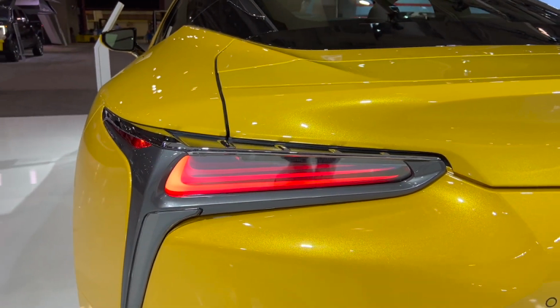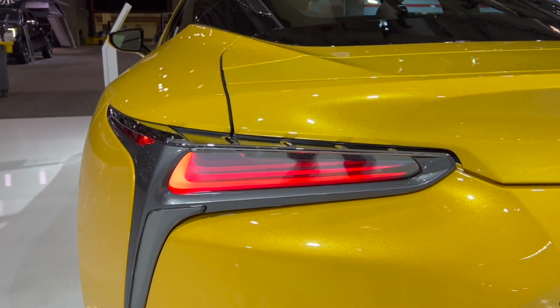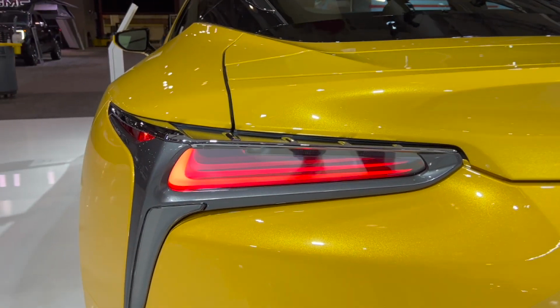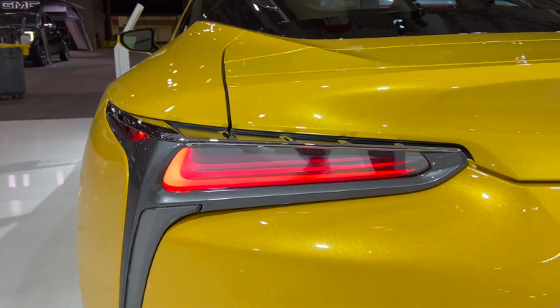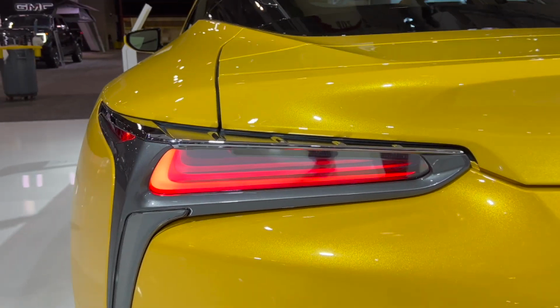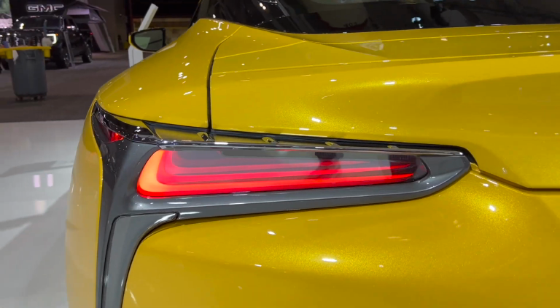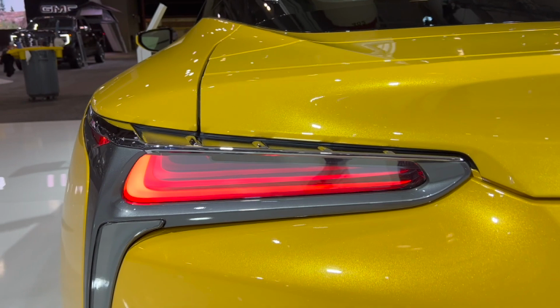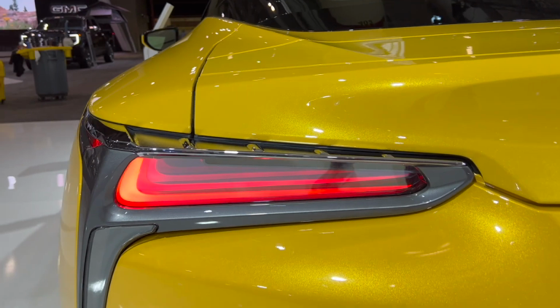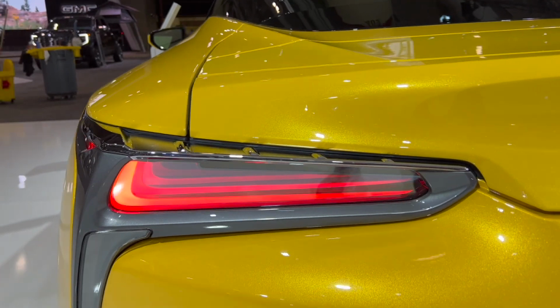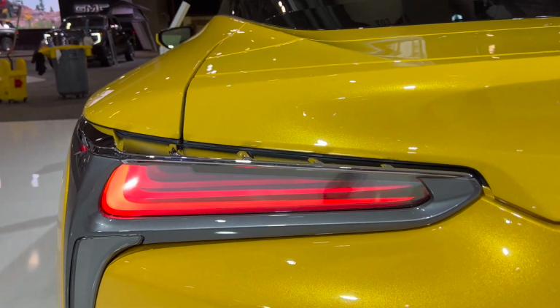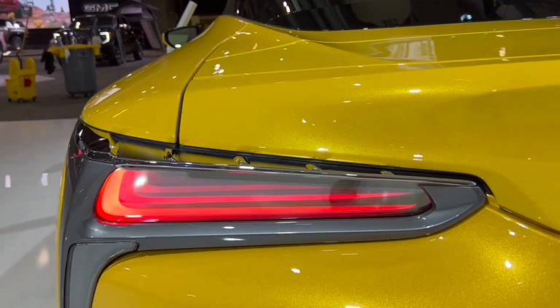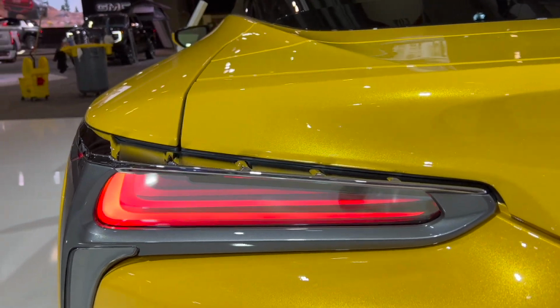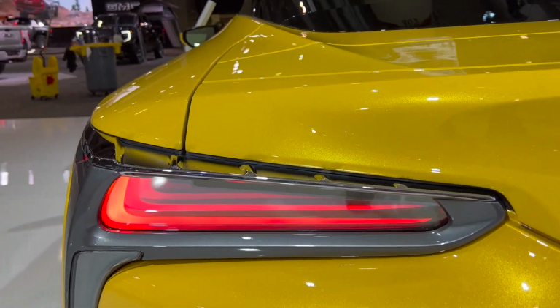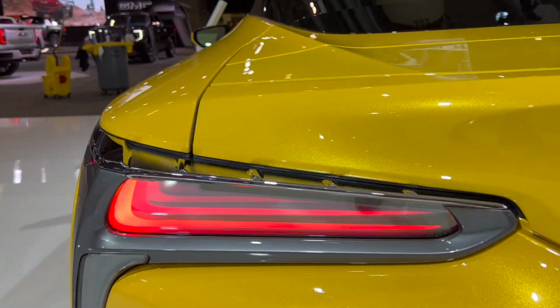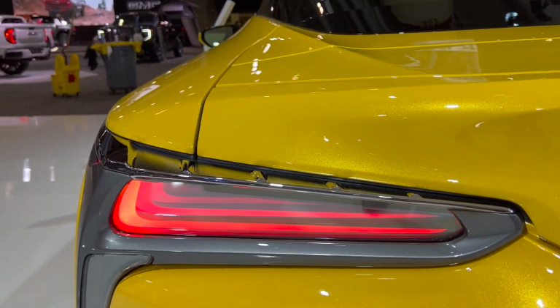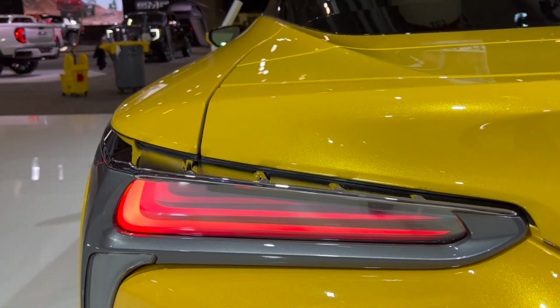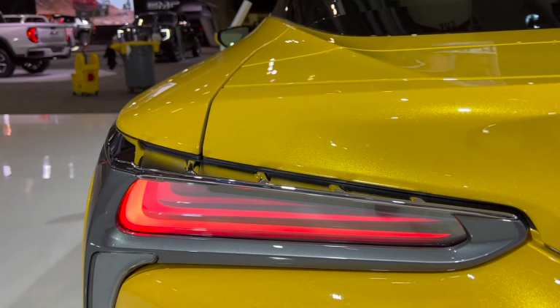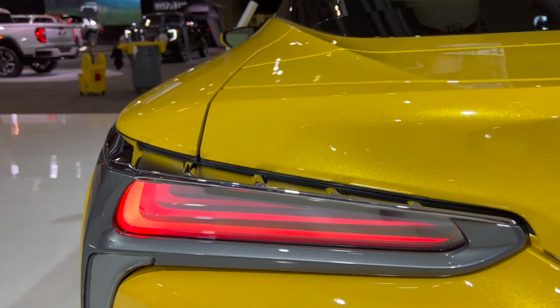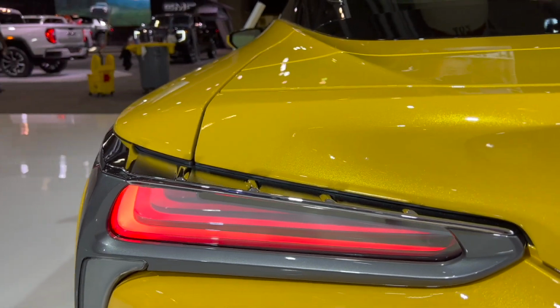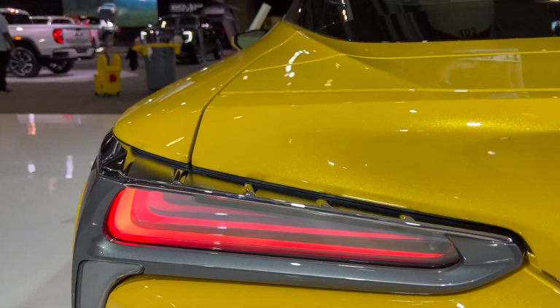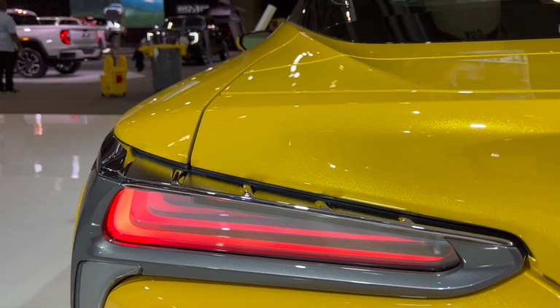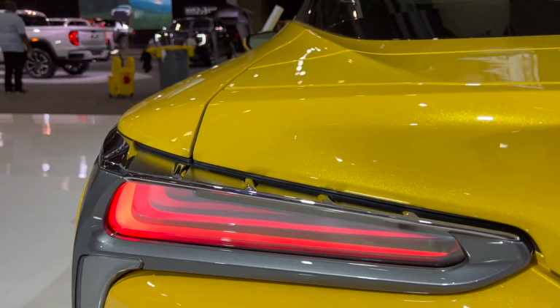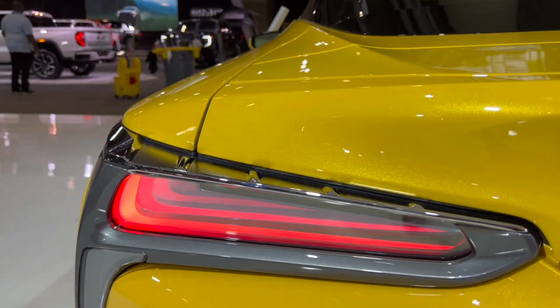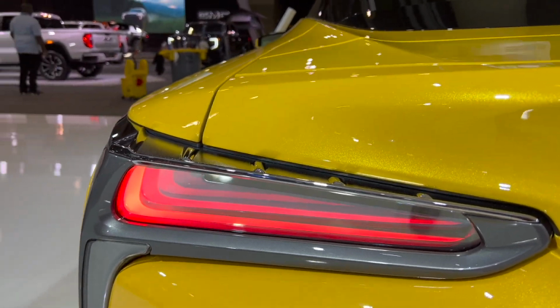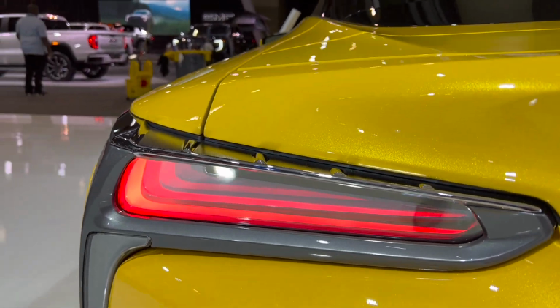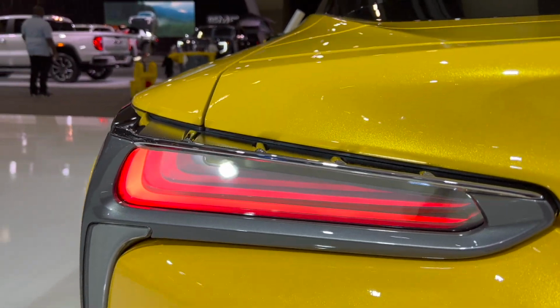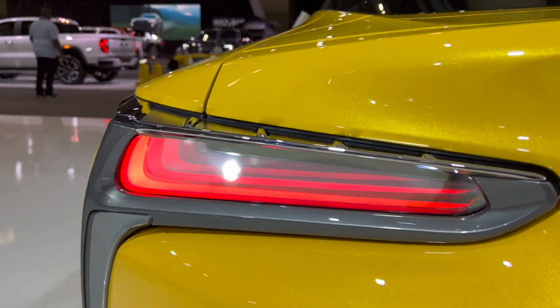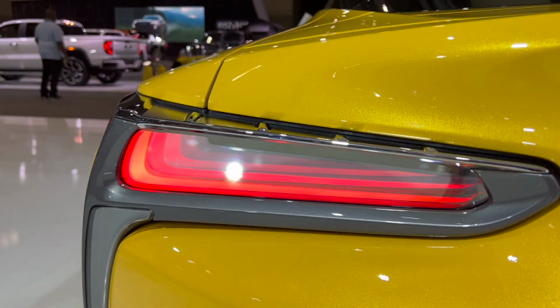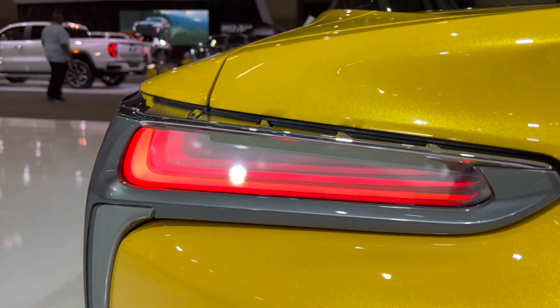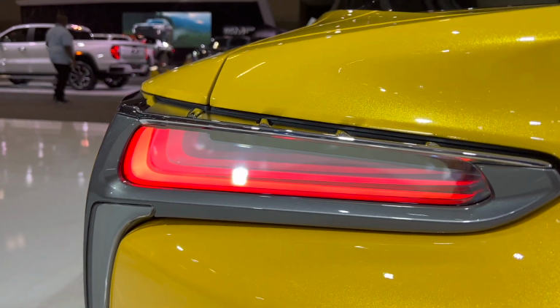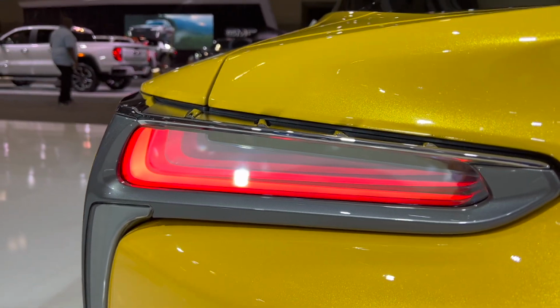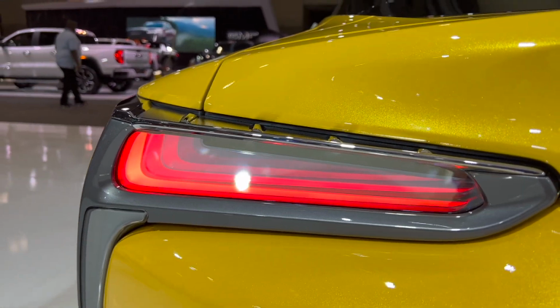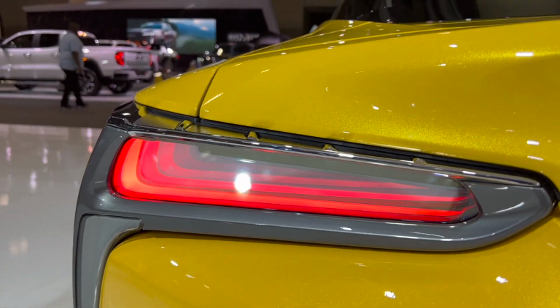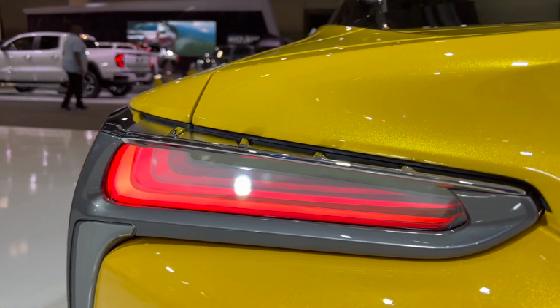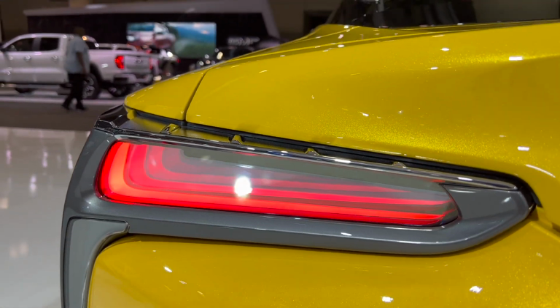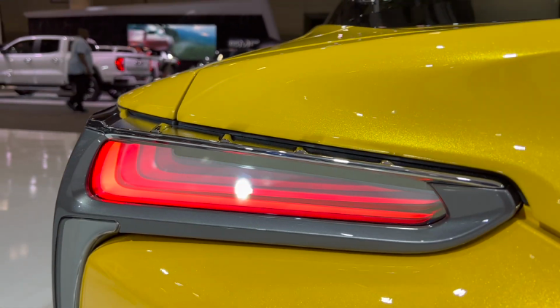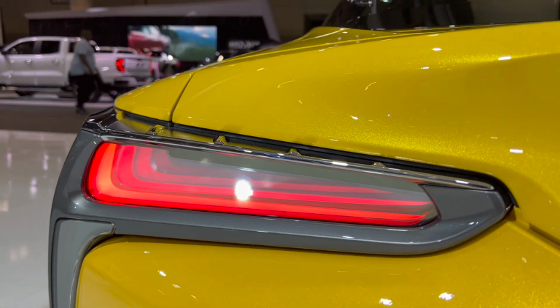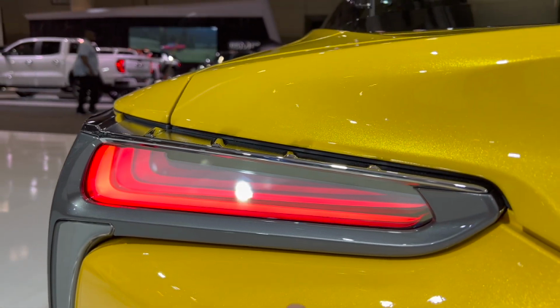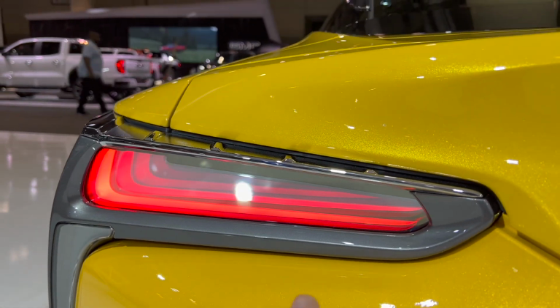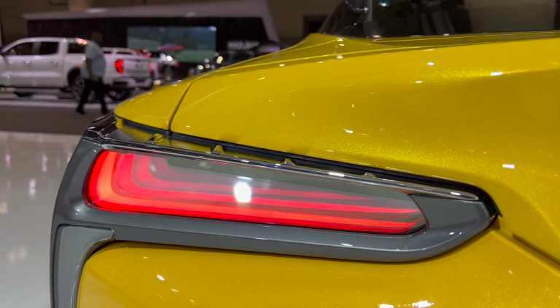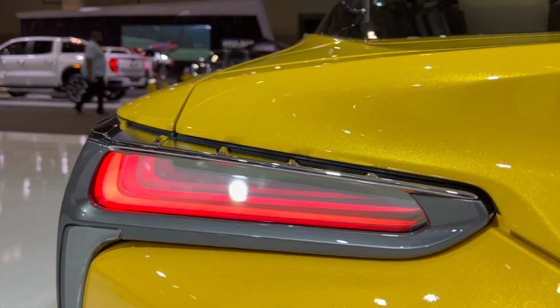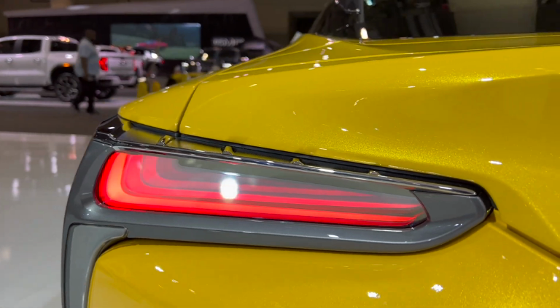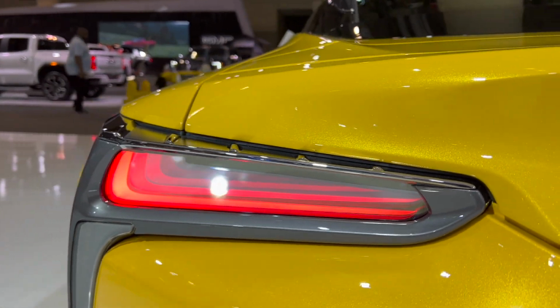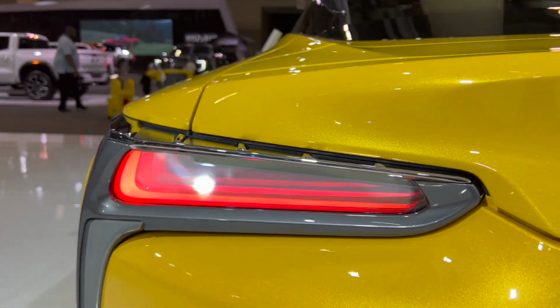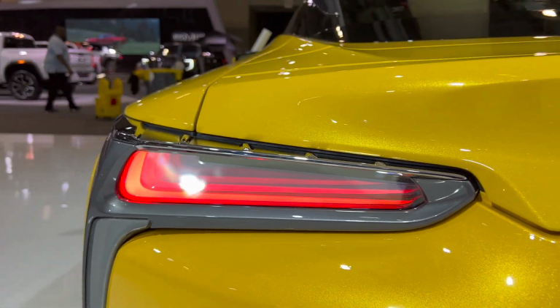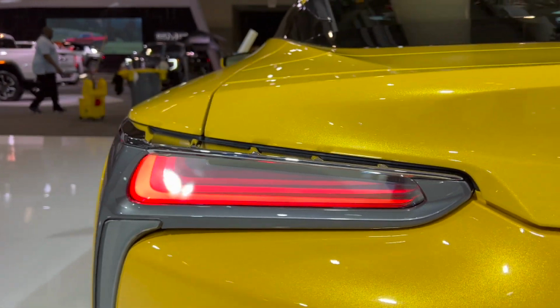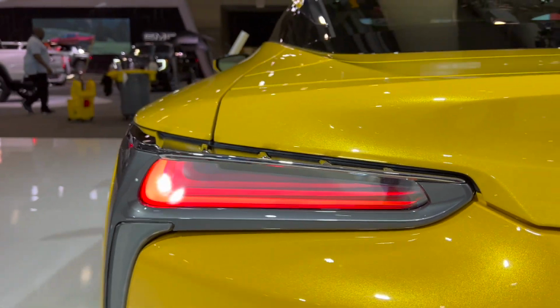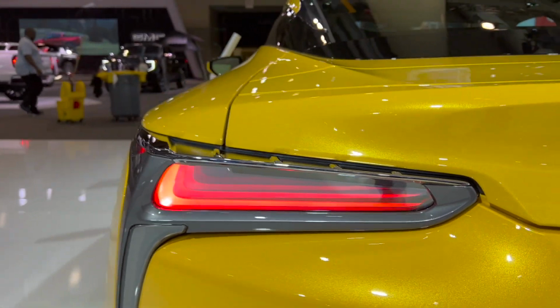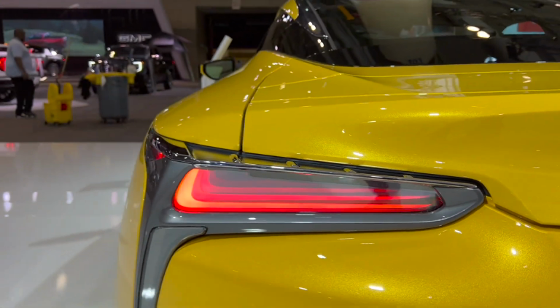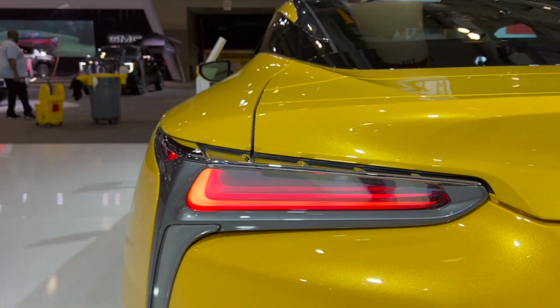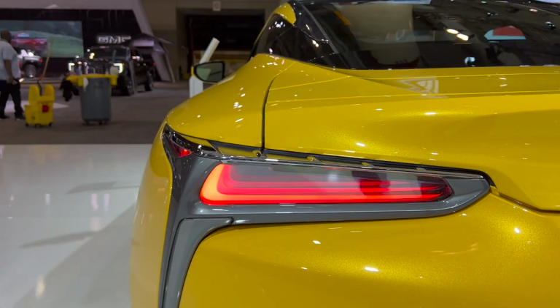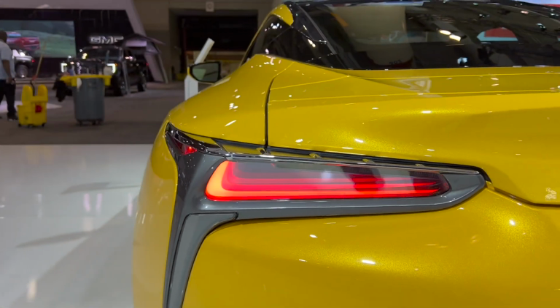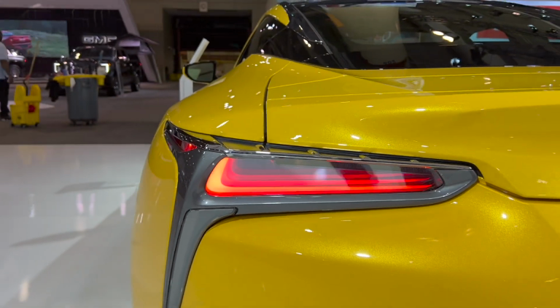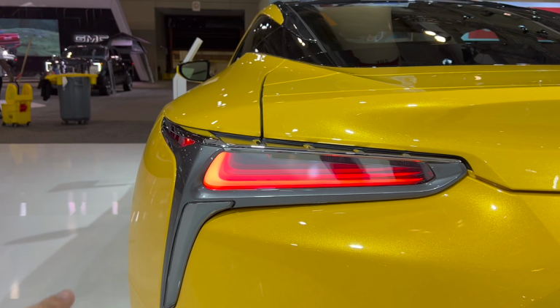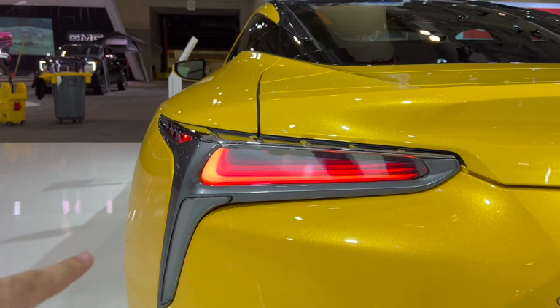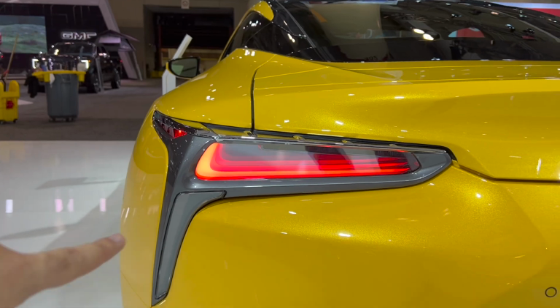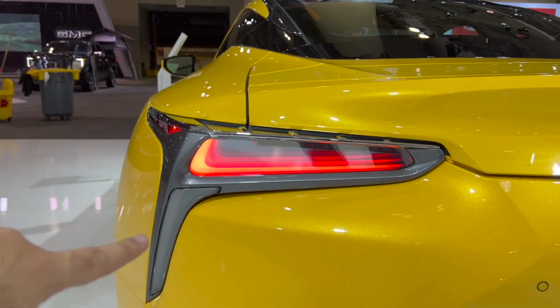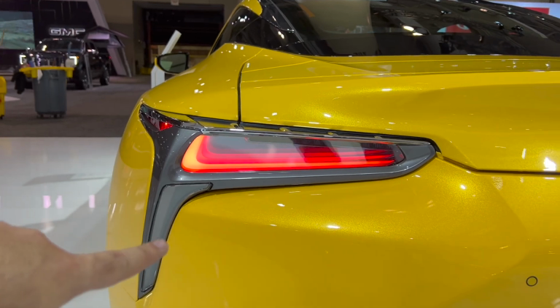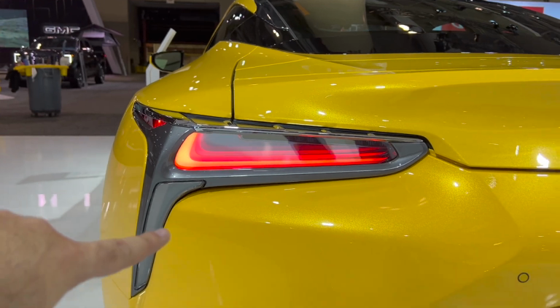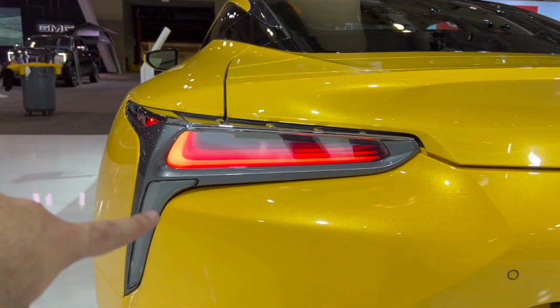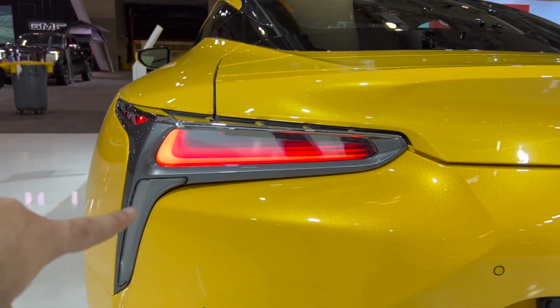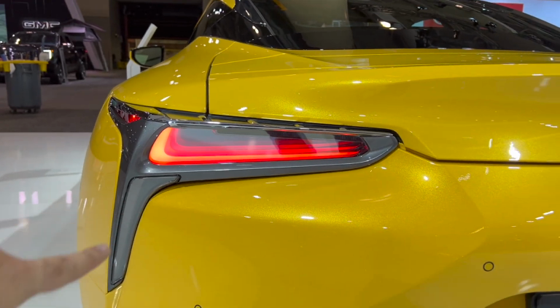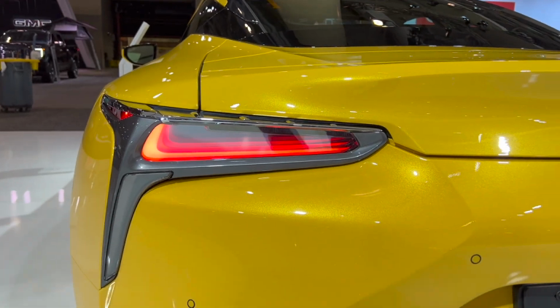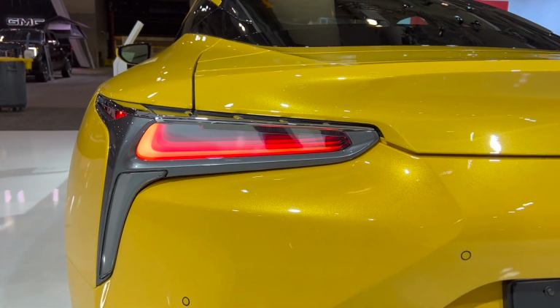The taillights have this 3D effect that keeps on going. We have a turn signal at the bottom.